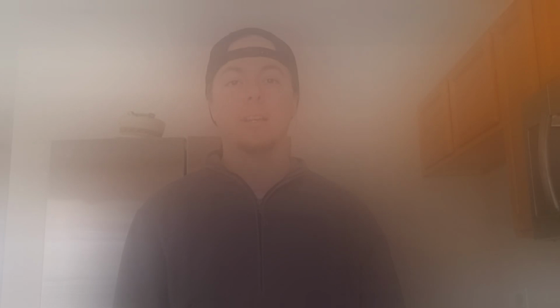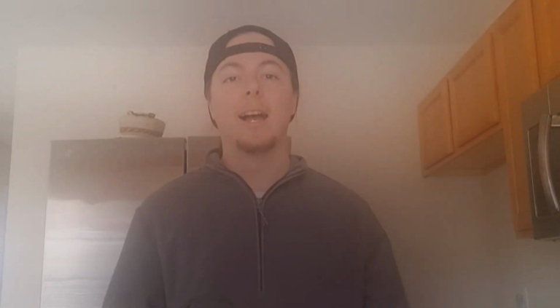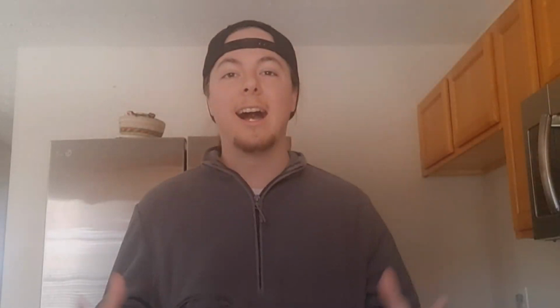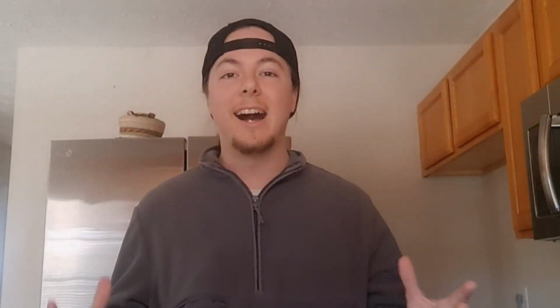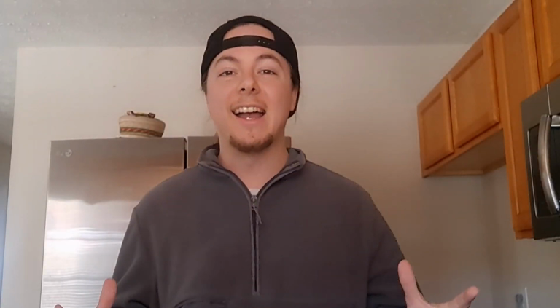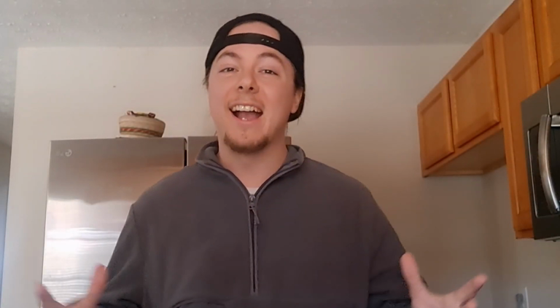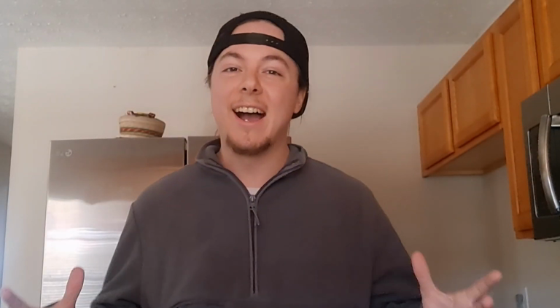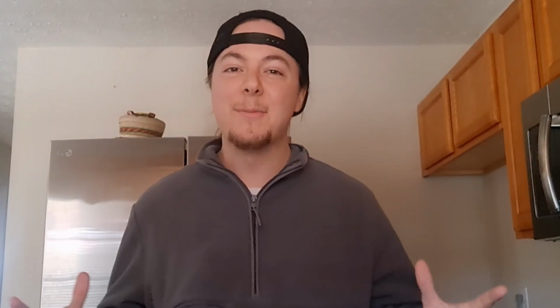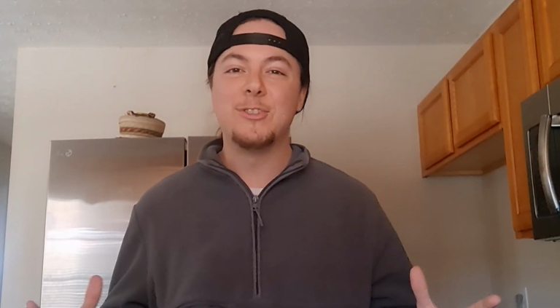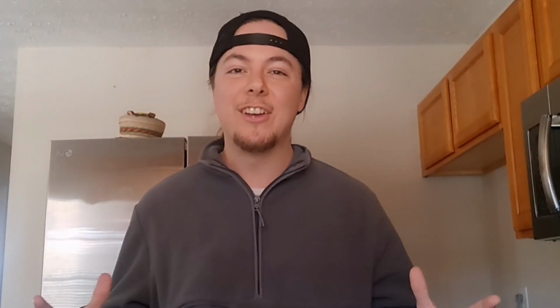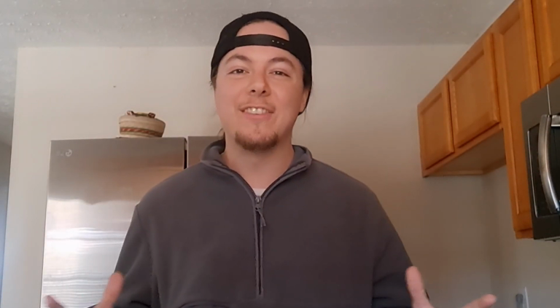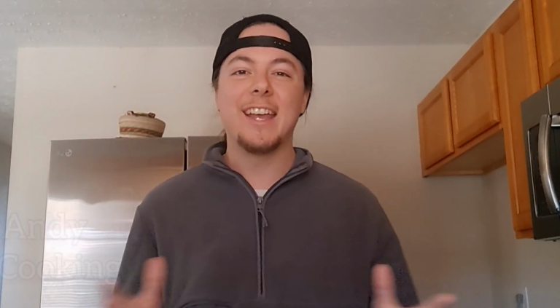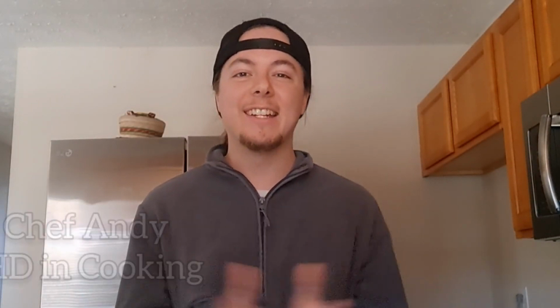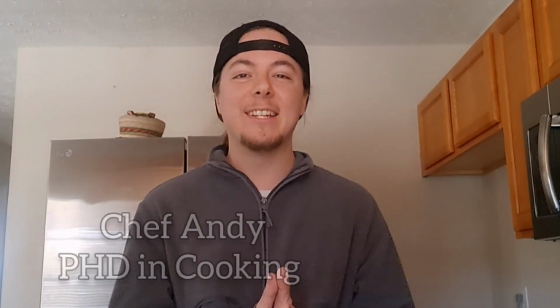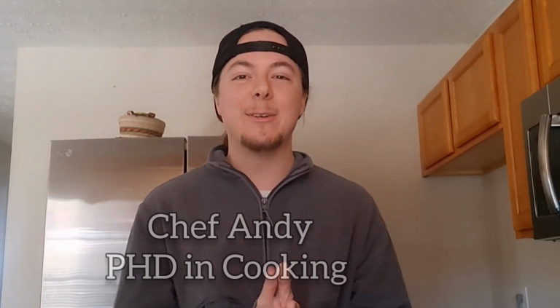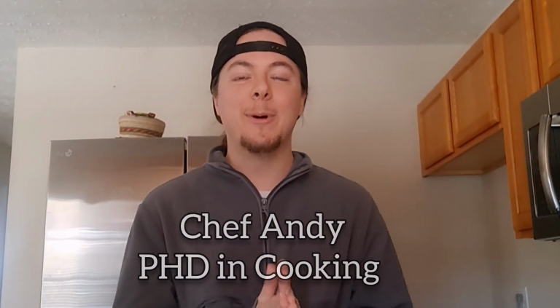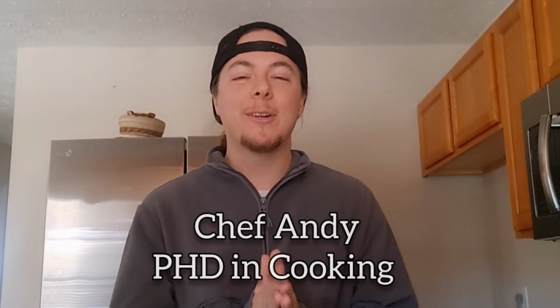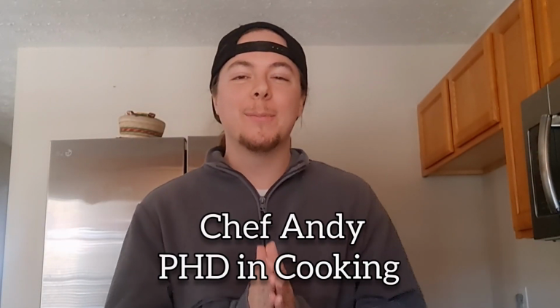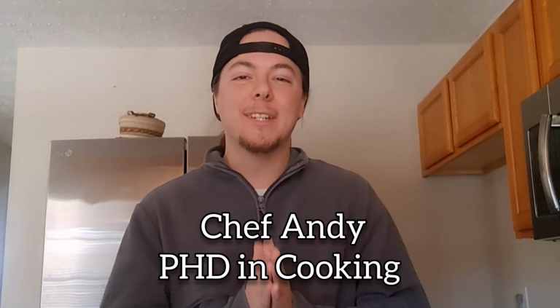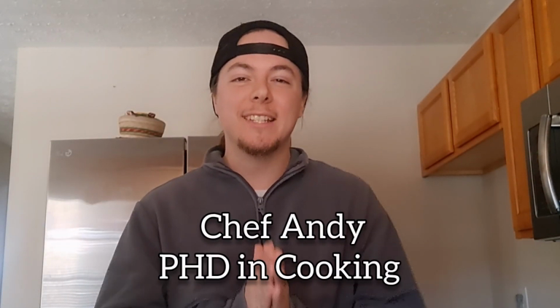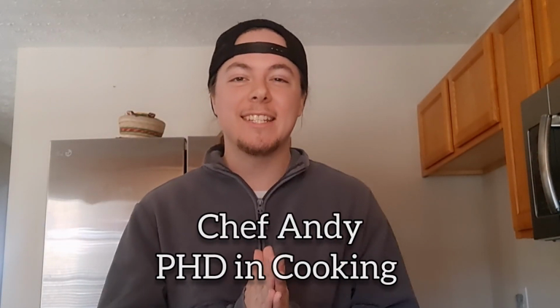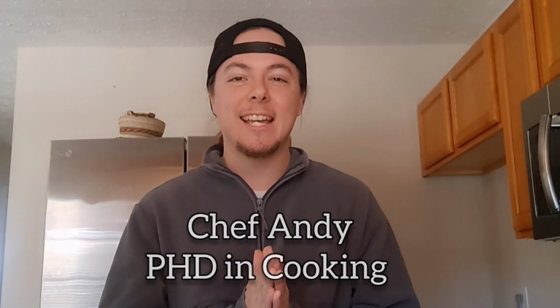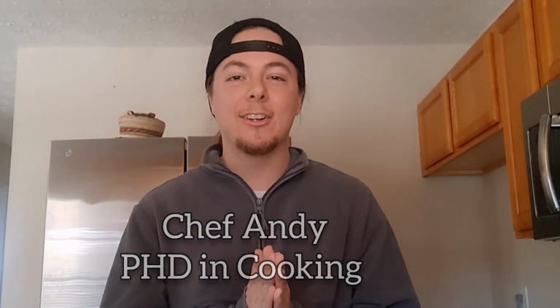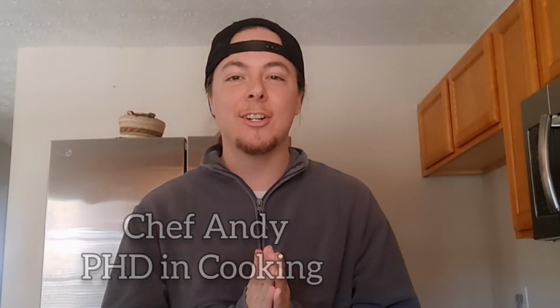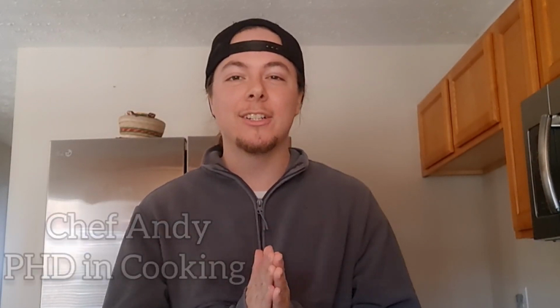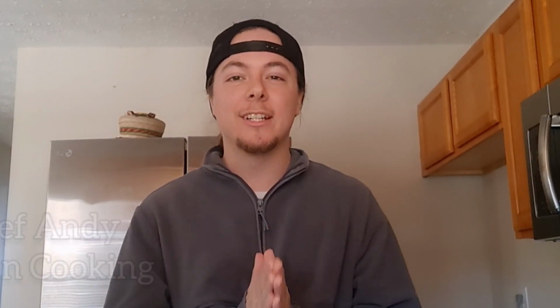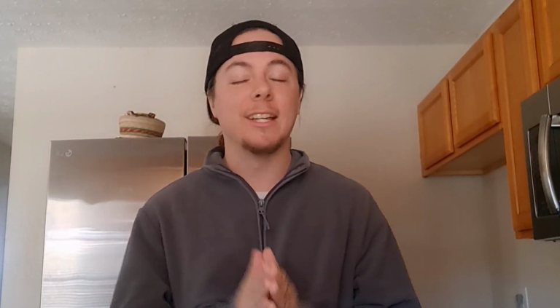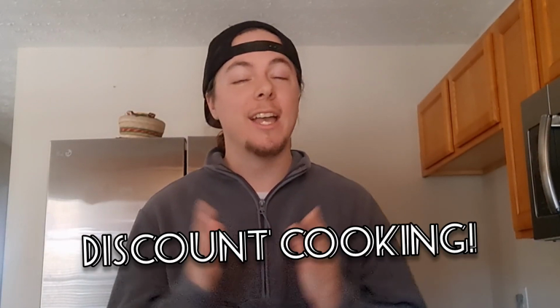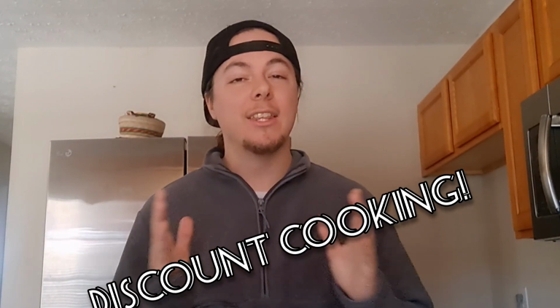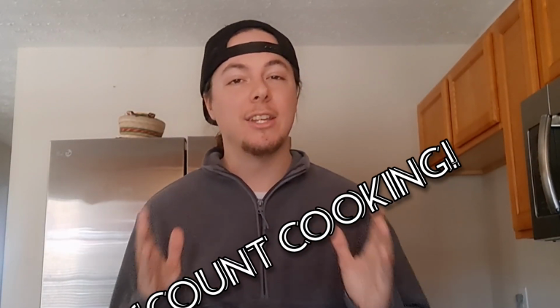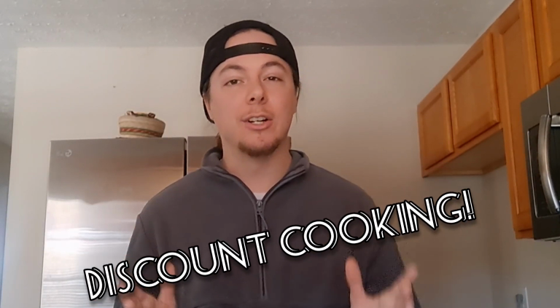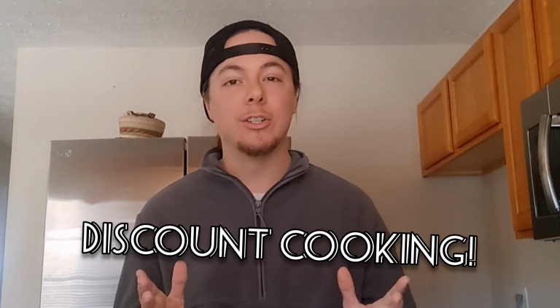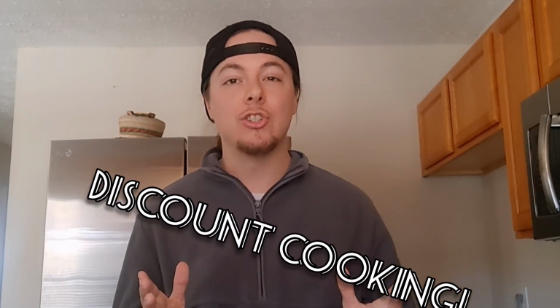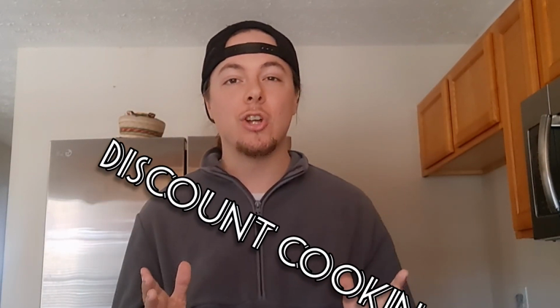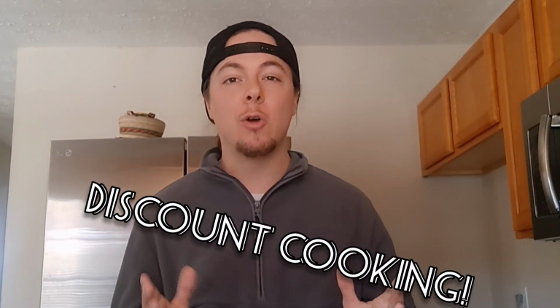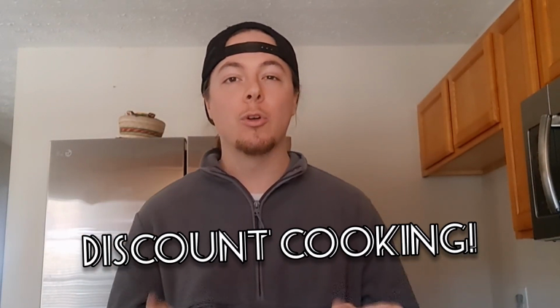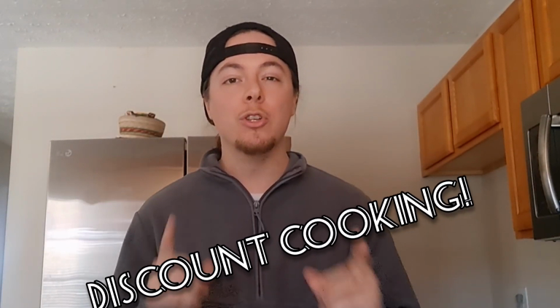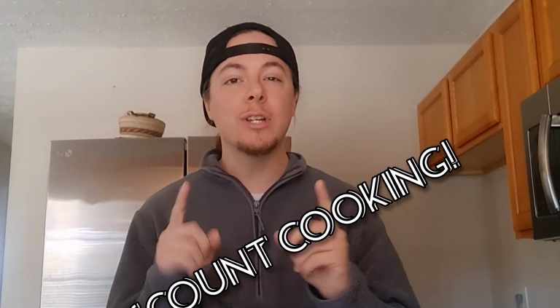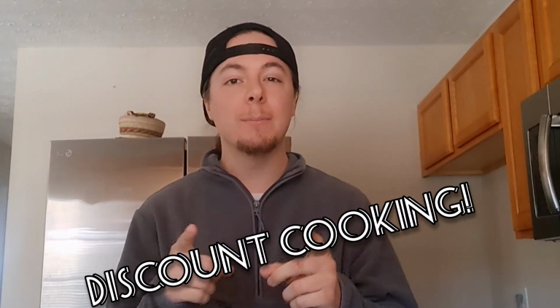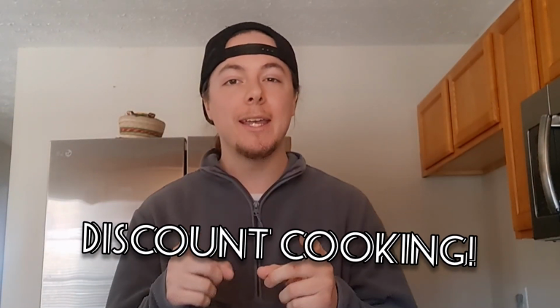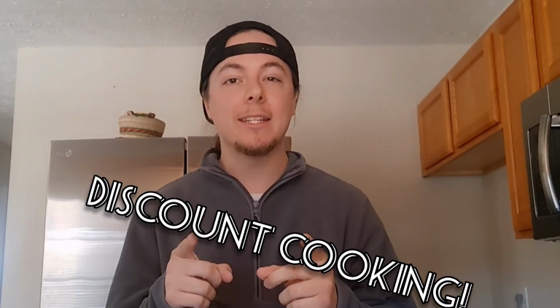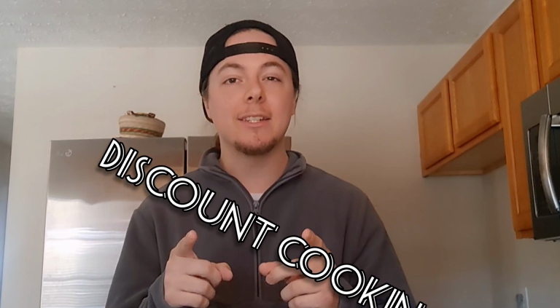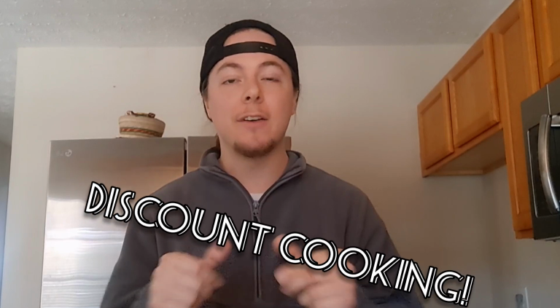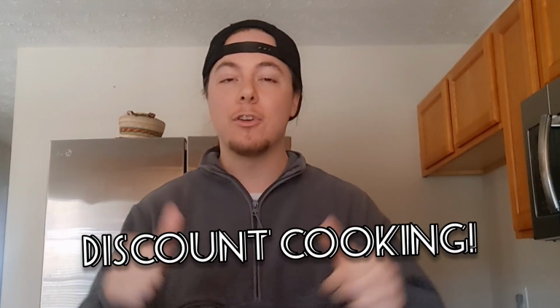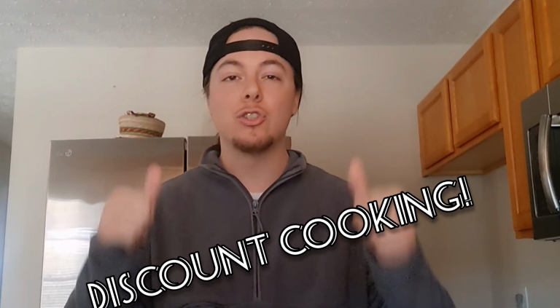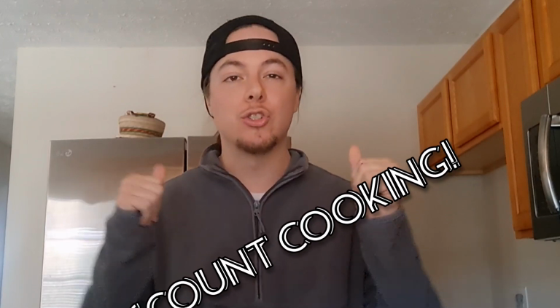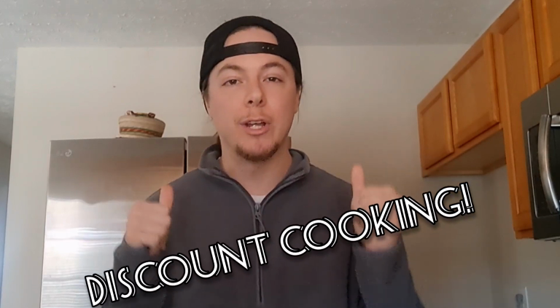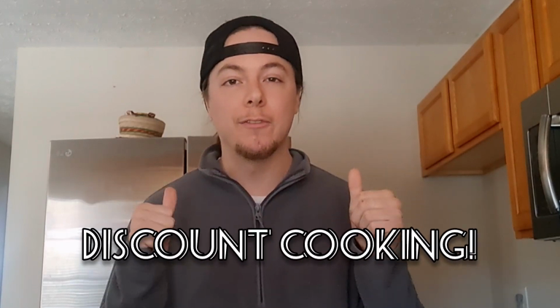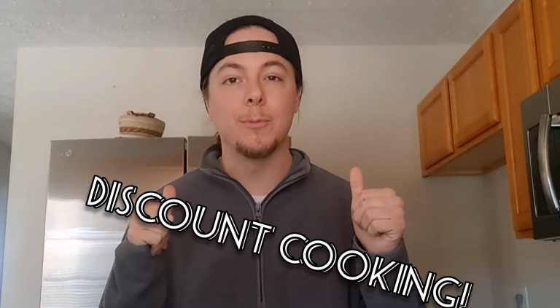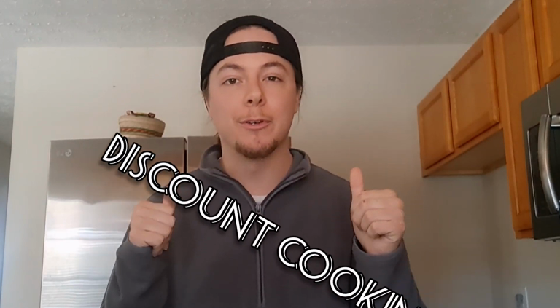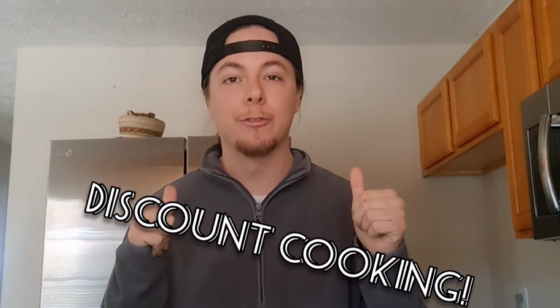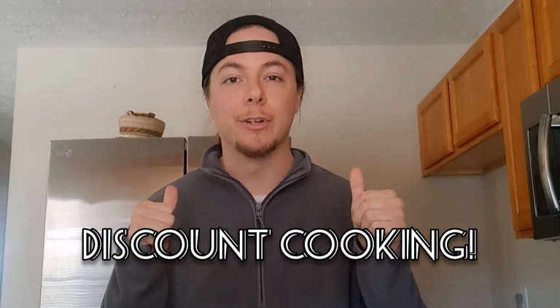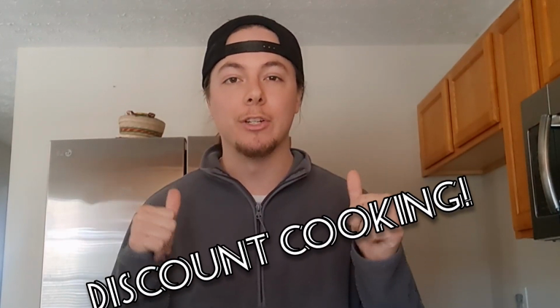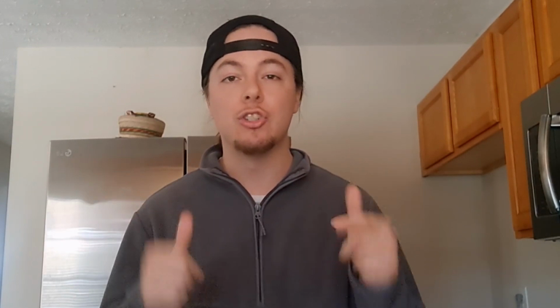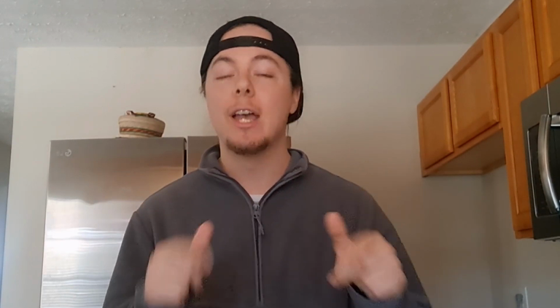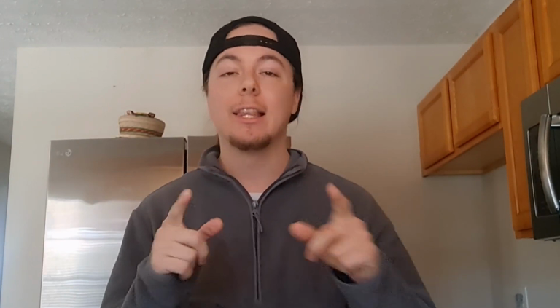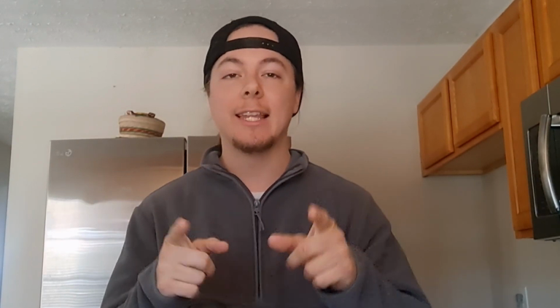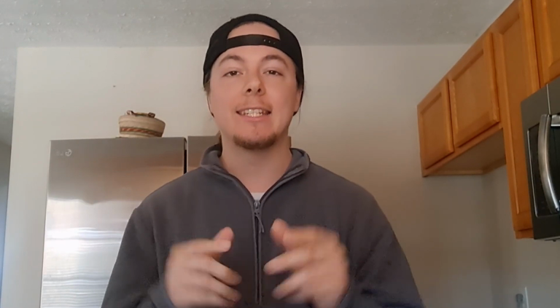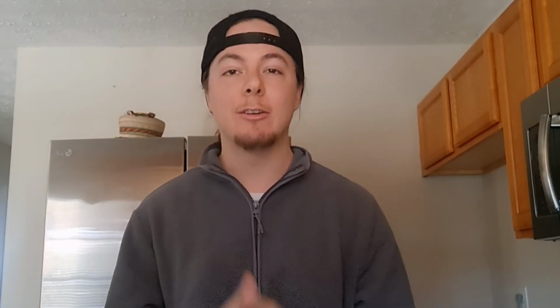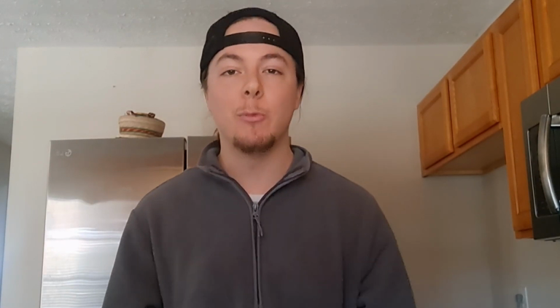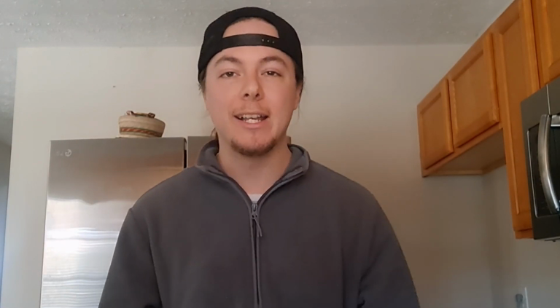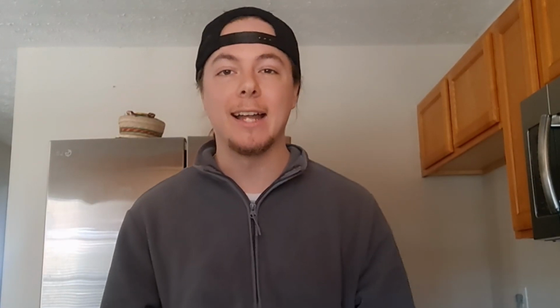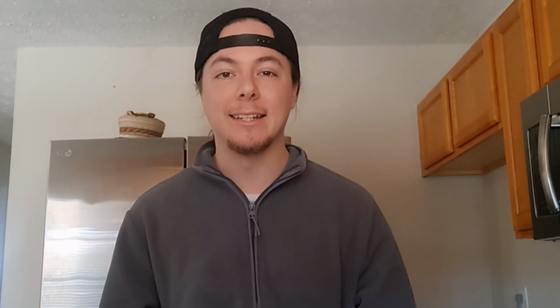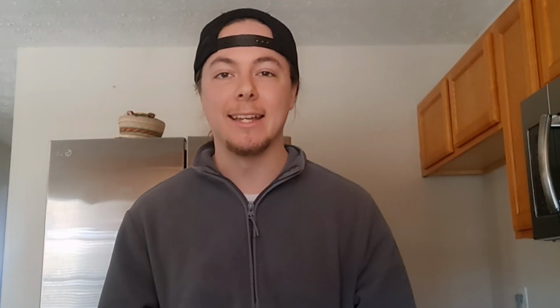Hi, I'm Chef Andy. Welcome to Discount Cooking, the only show where you can make stuff straight from your fridge. Let's see what we got today.